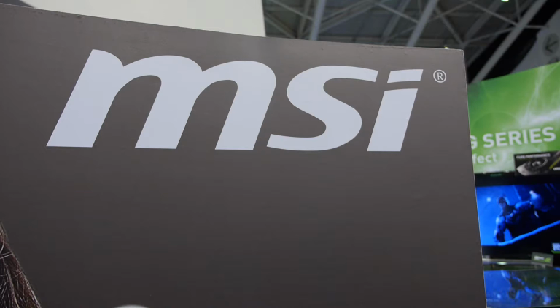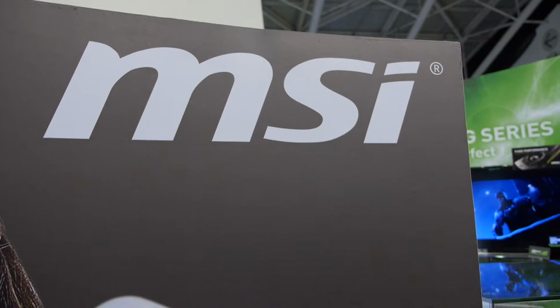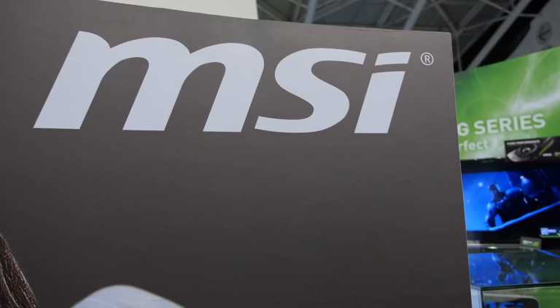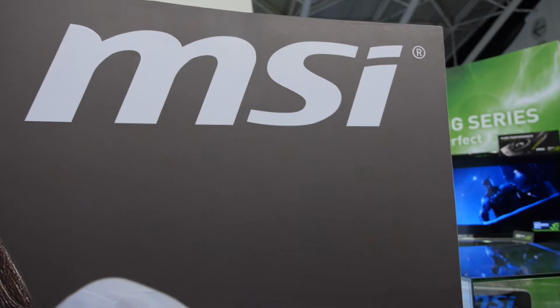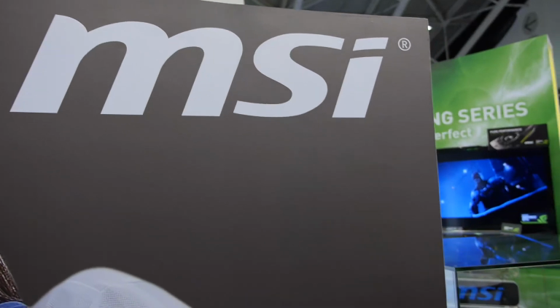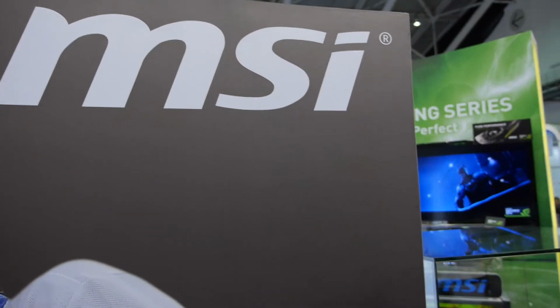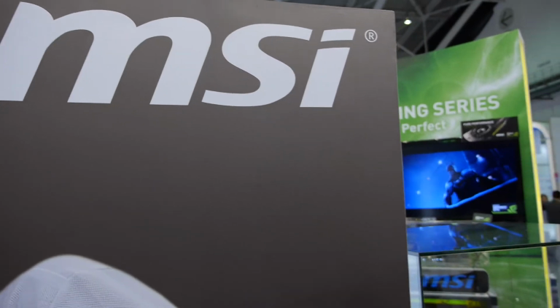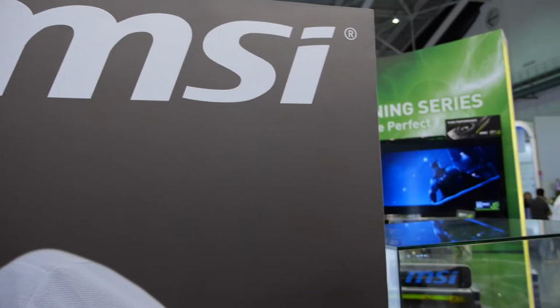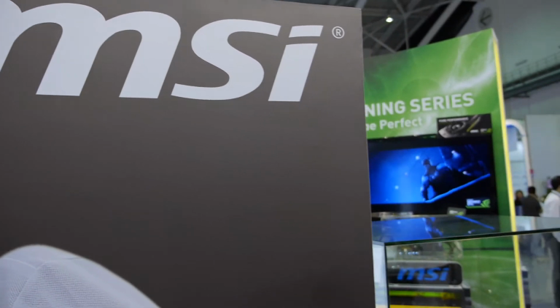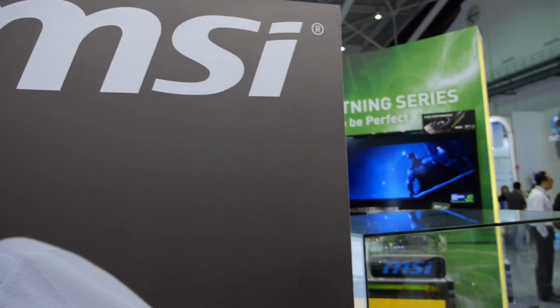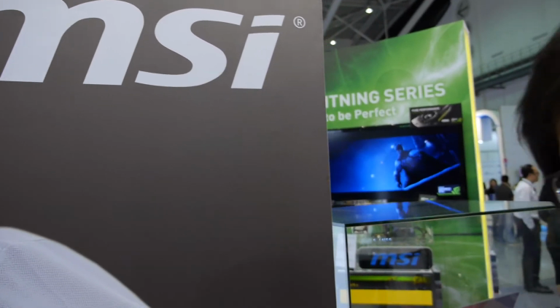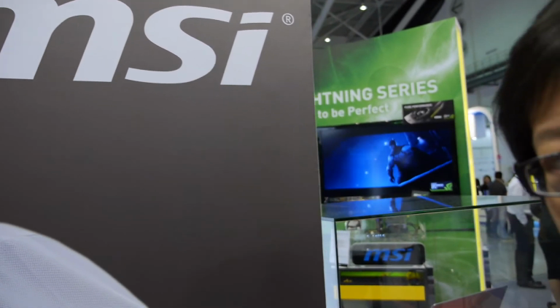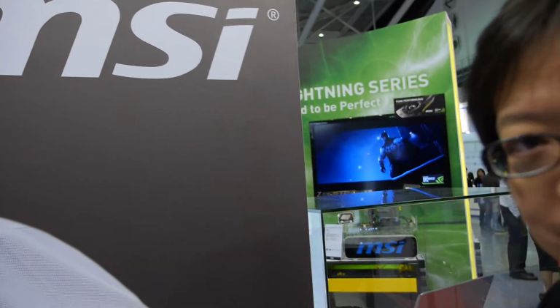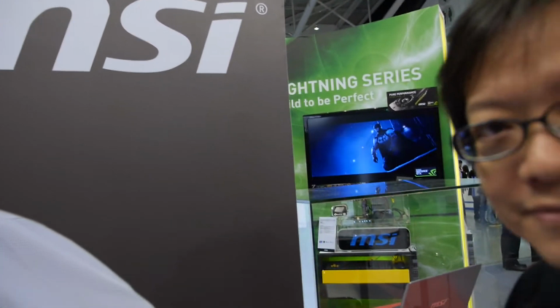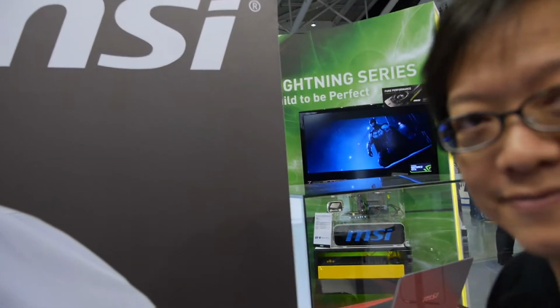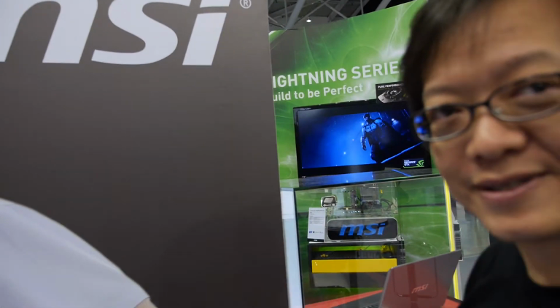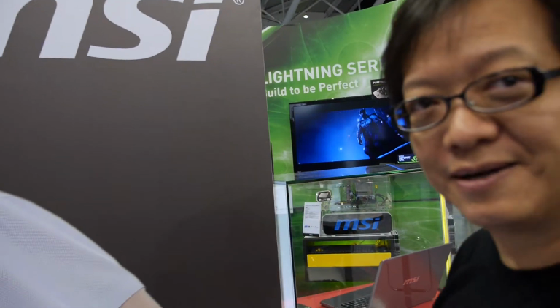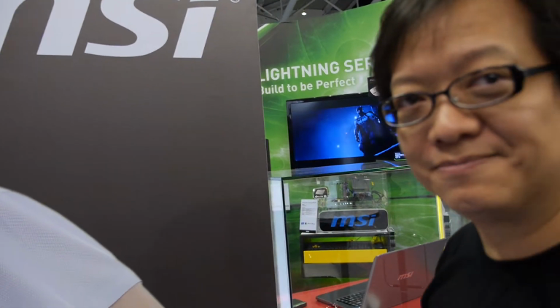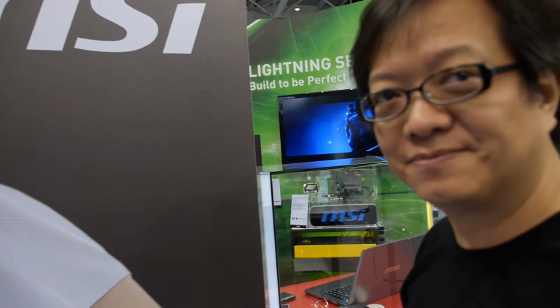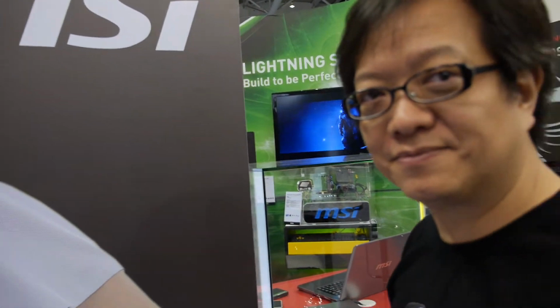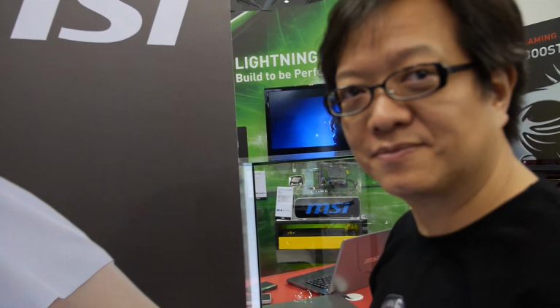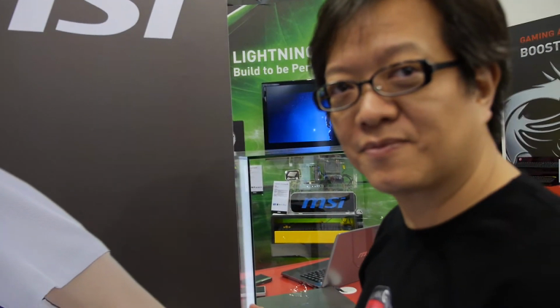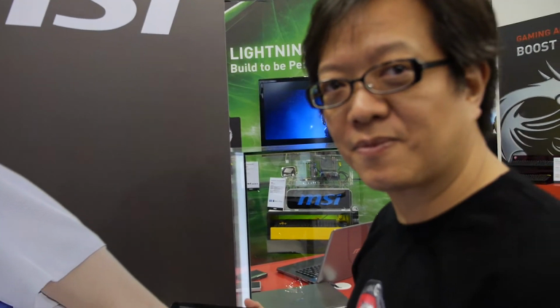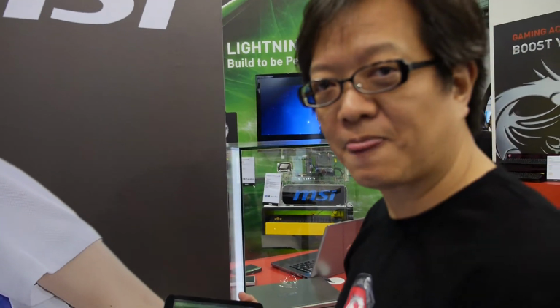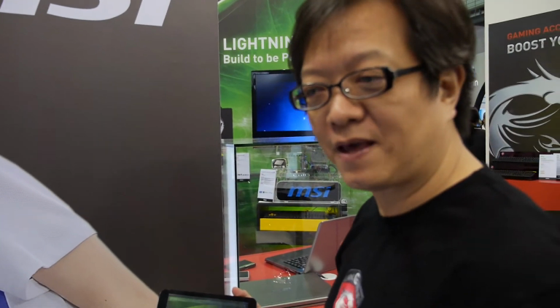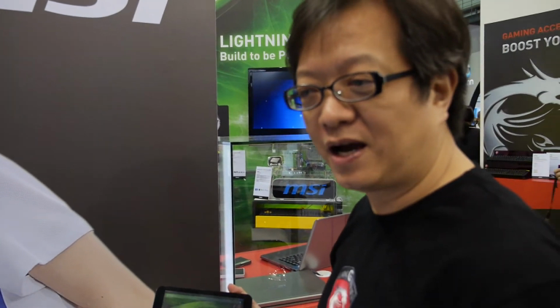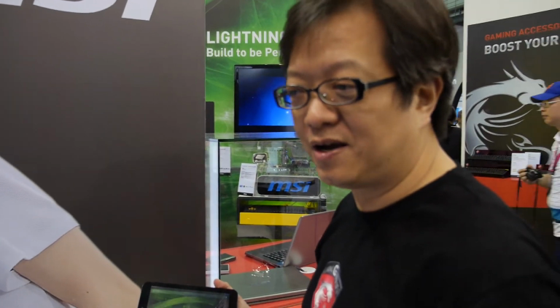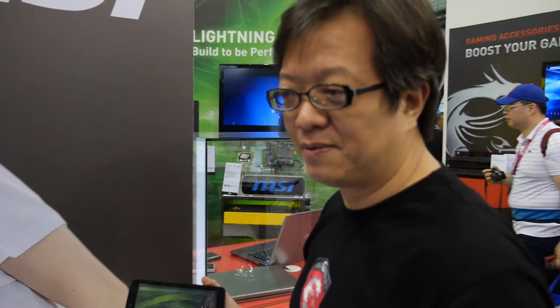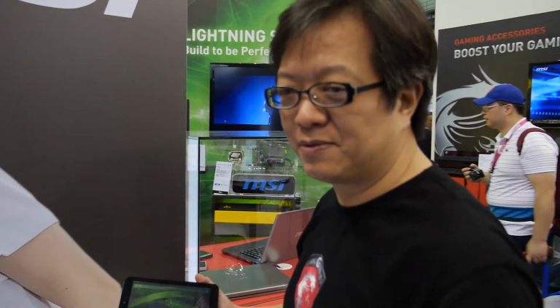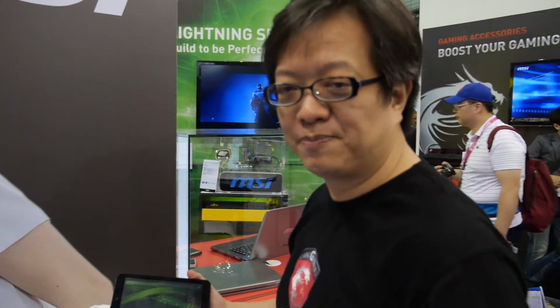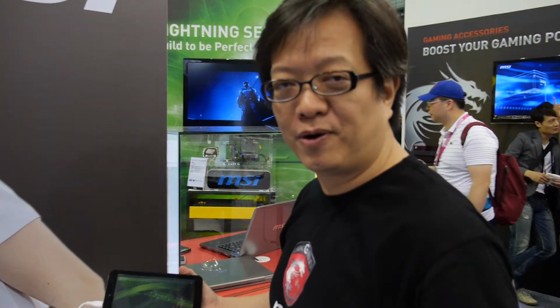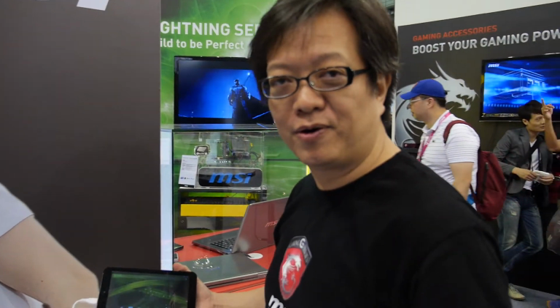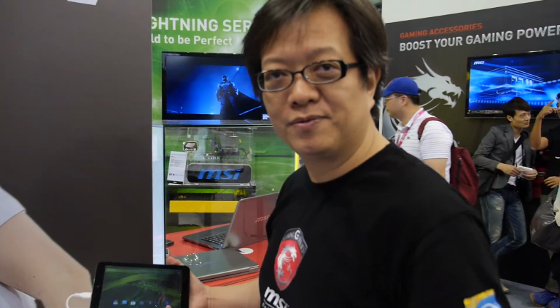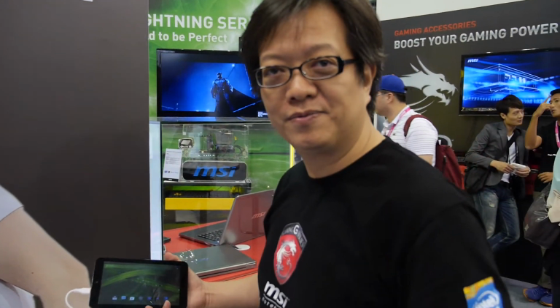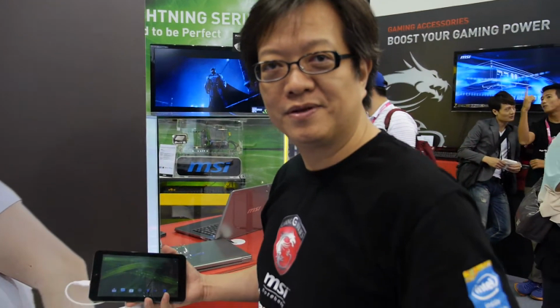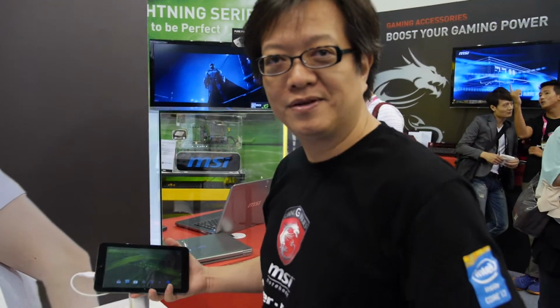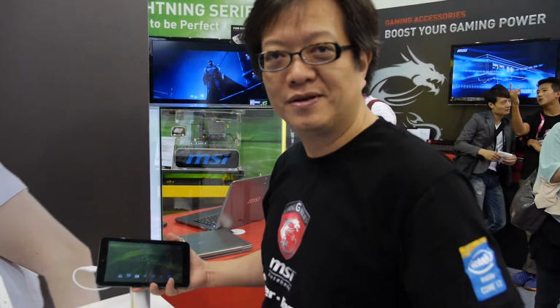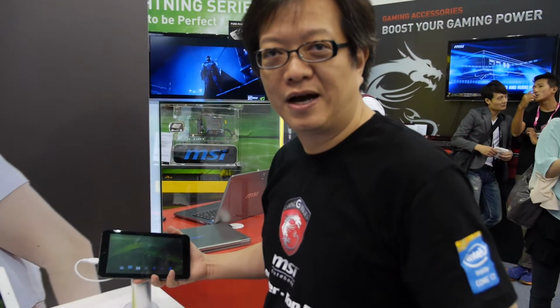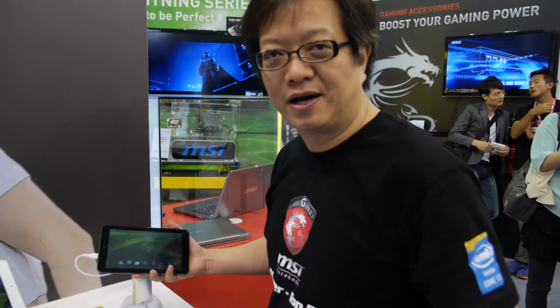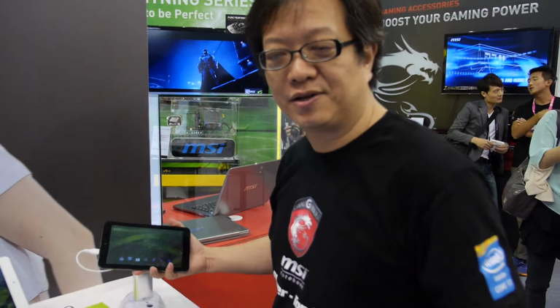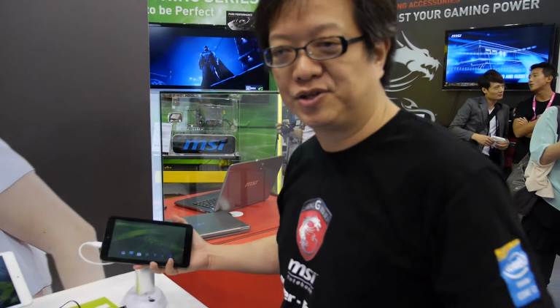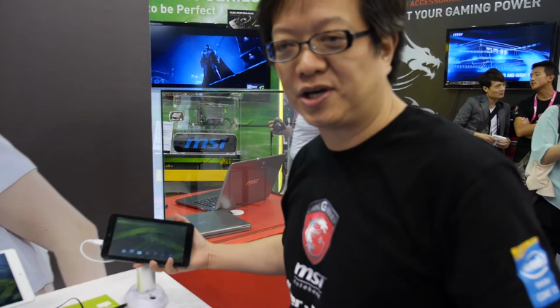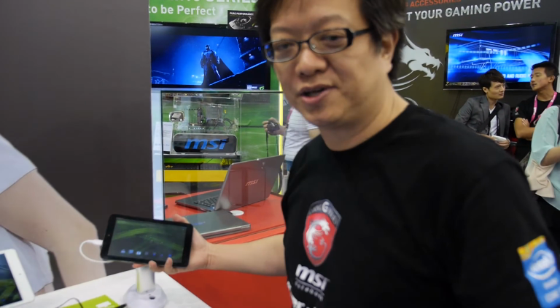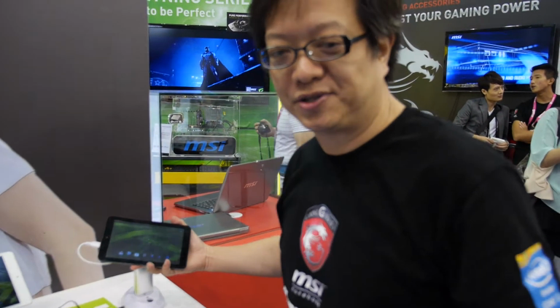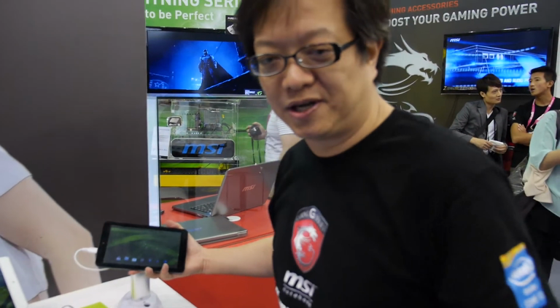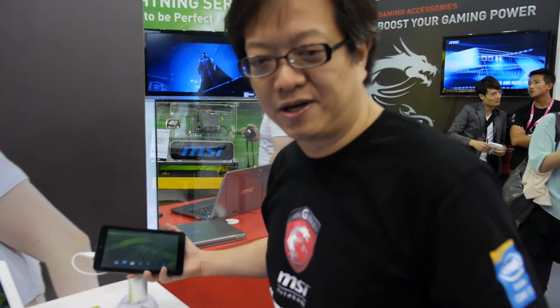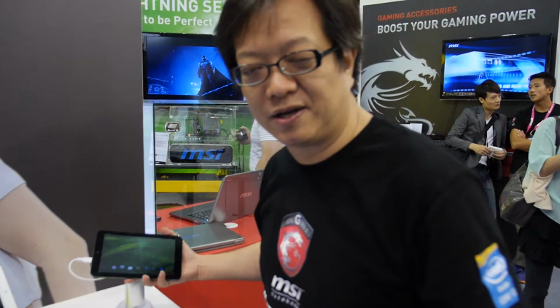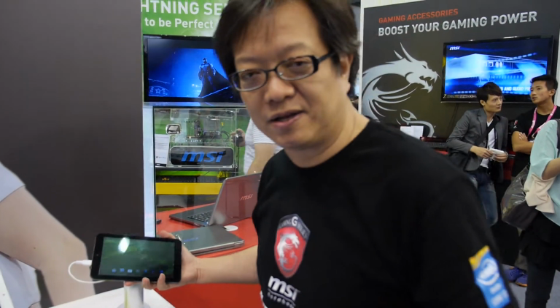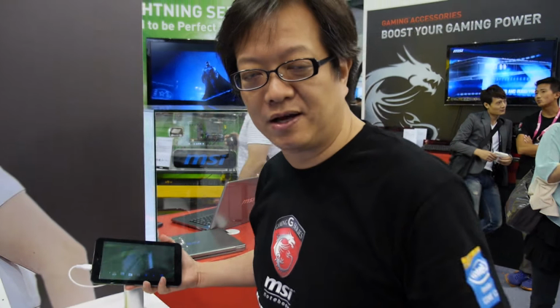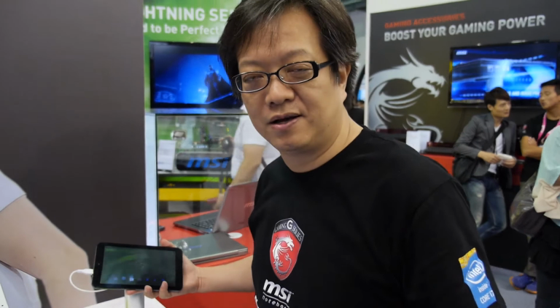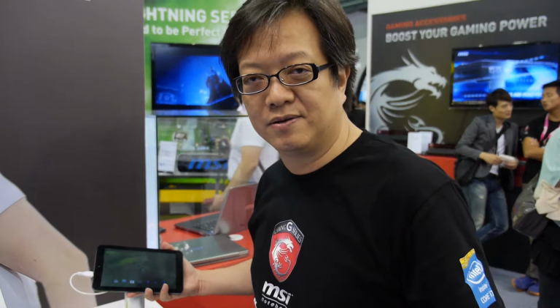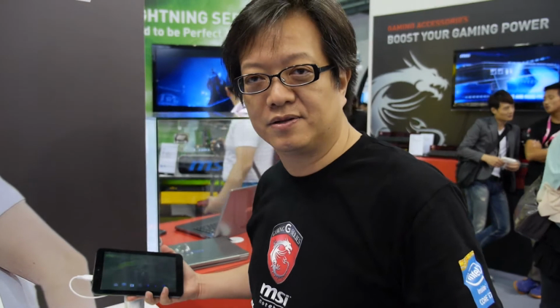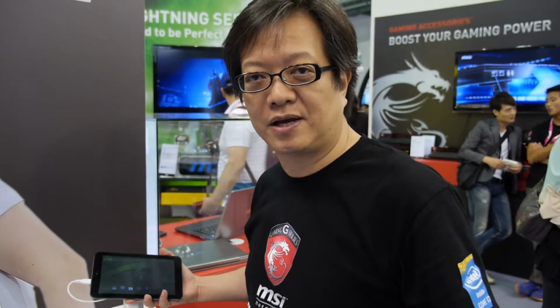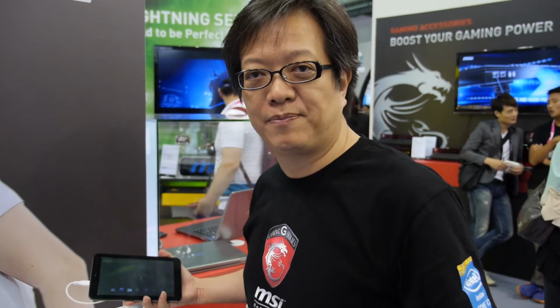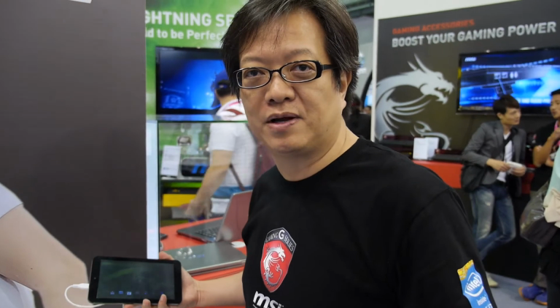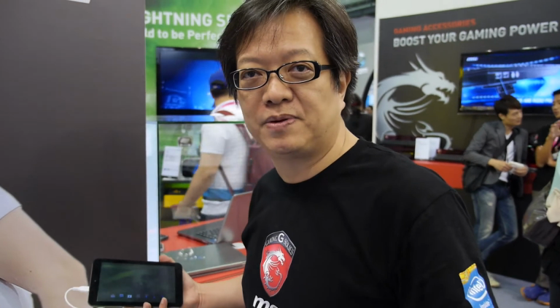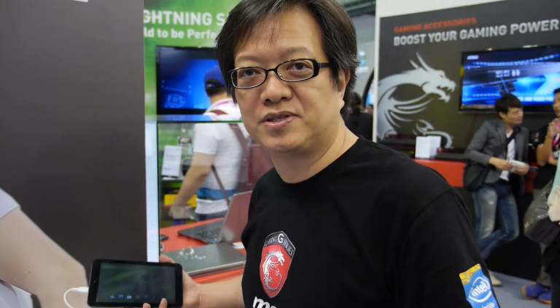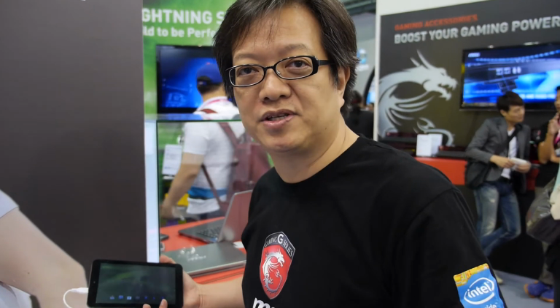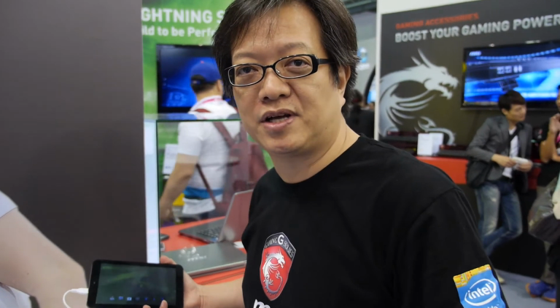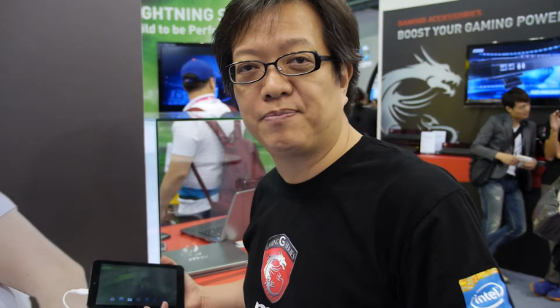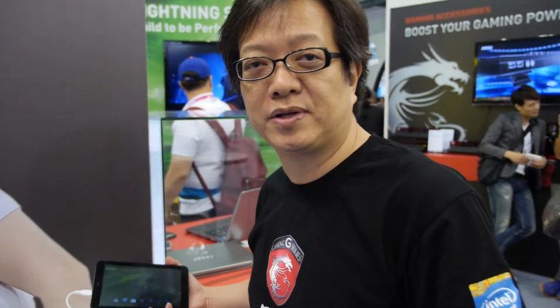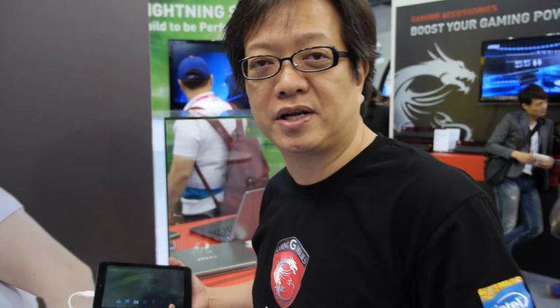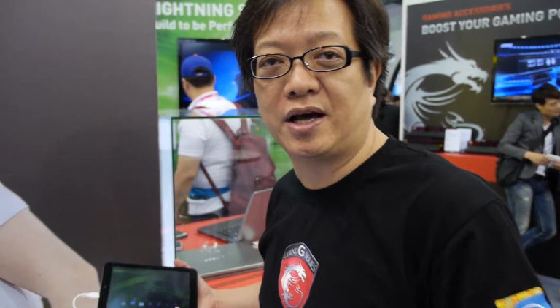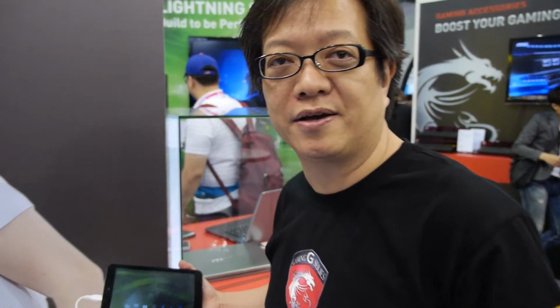So we're here at MSI. So who are you? I'm Le Paul. I'm in charge of the temporary business product line.